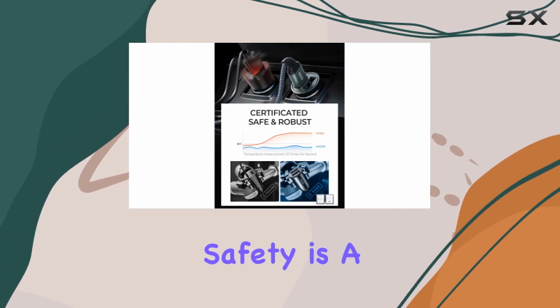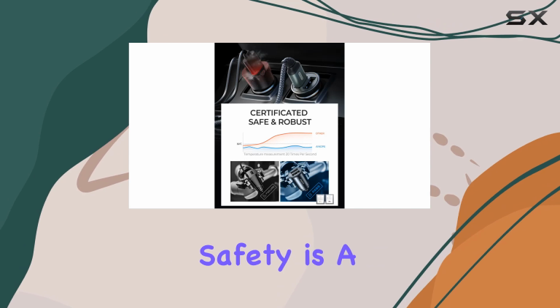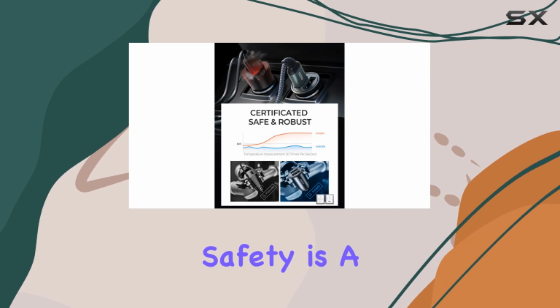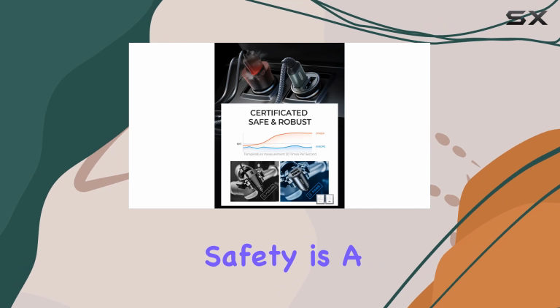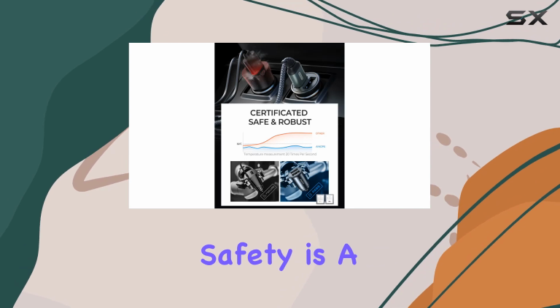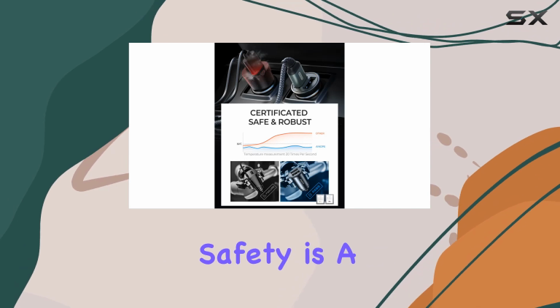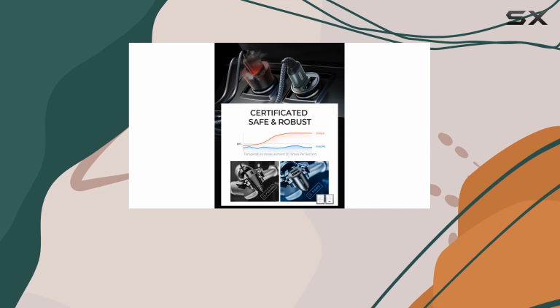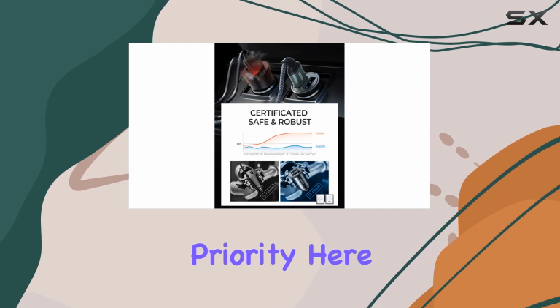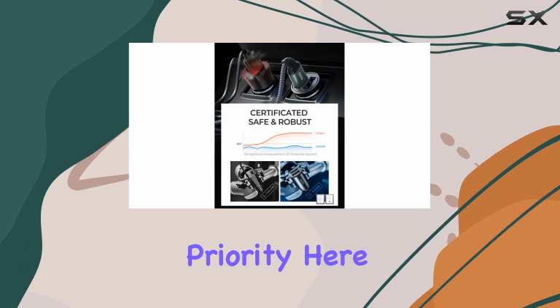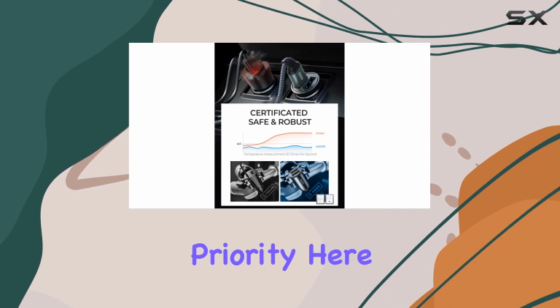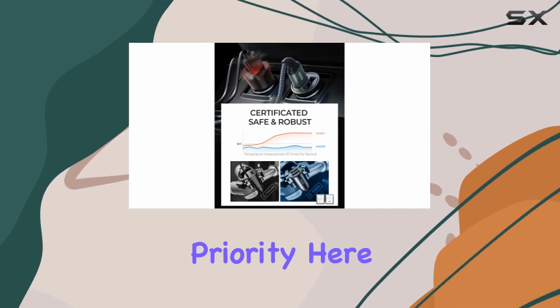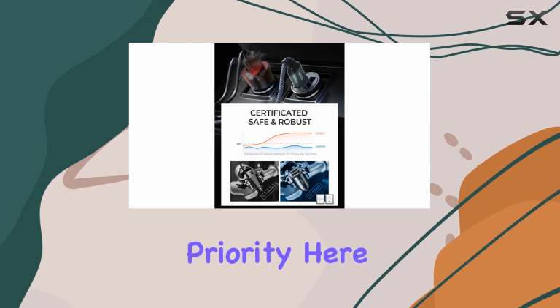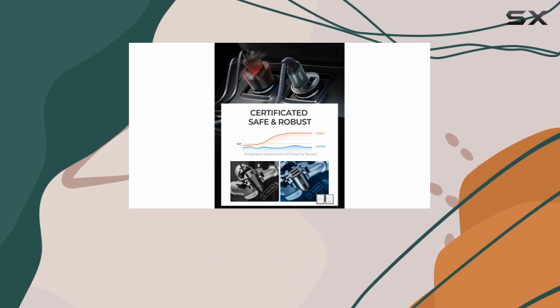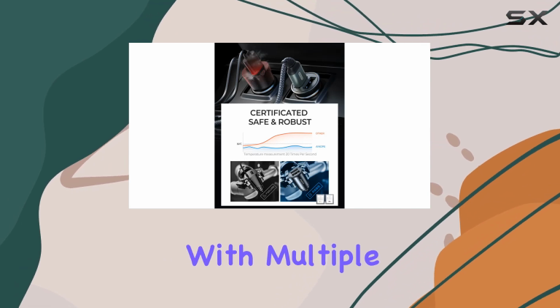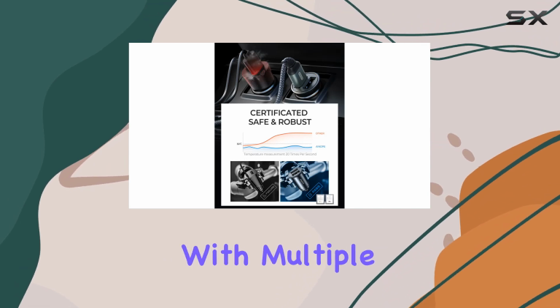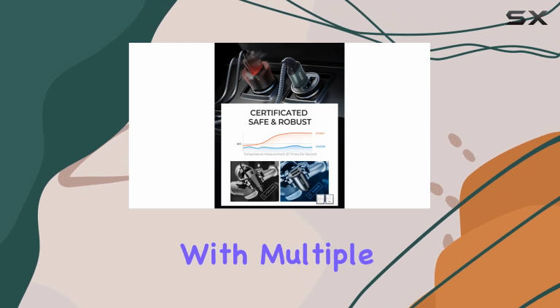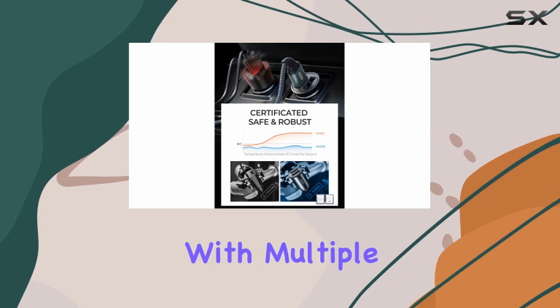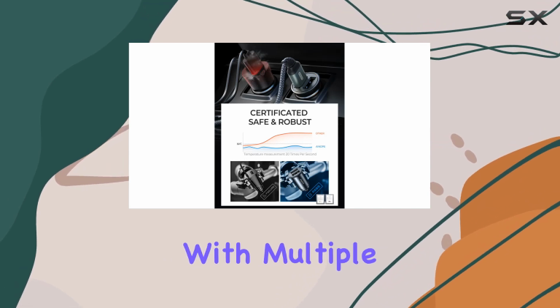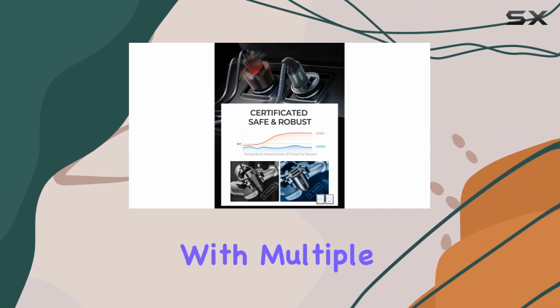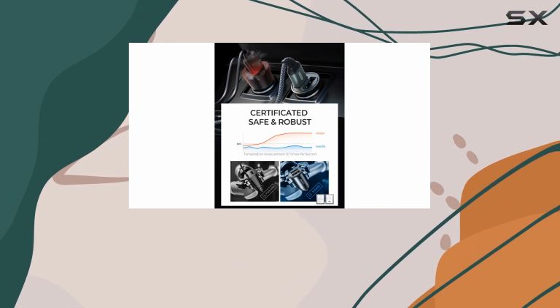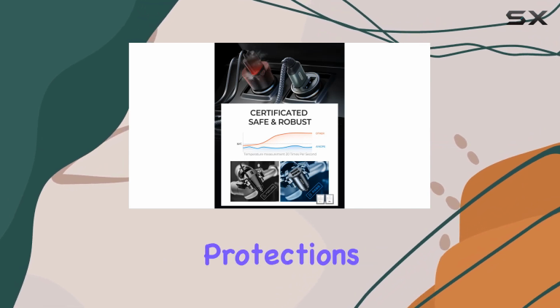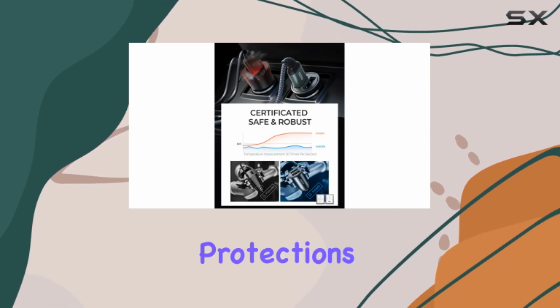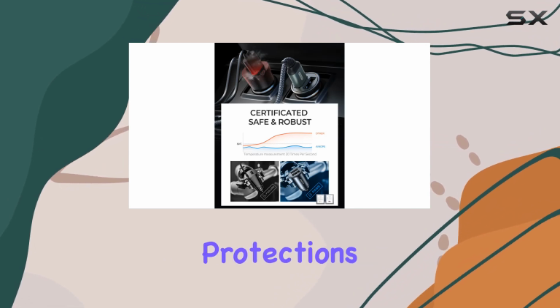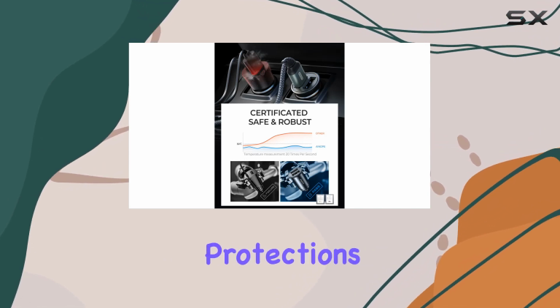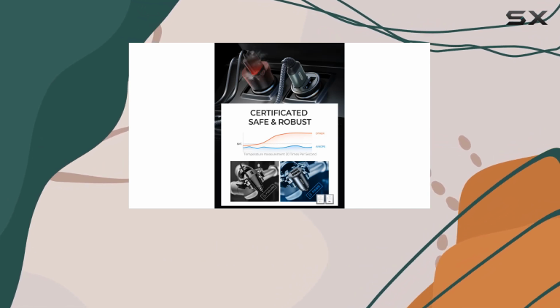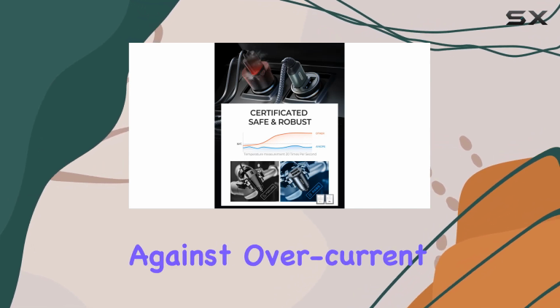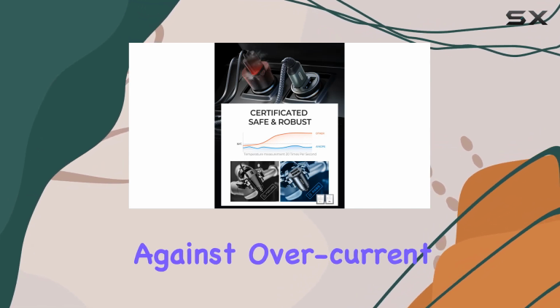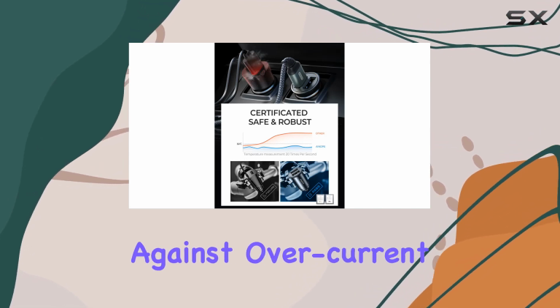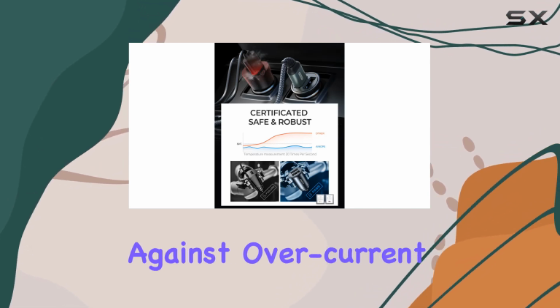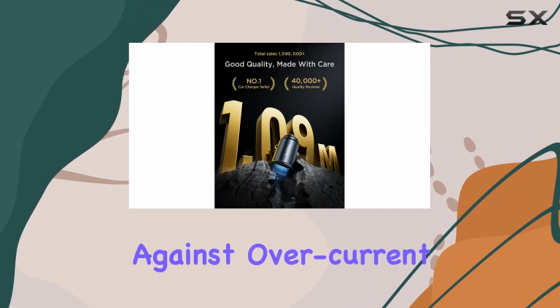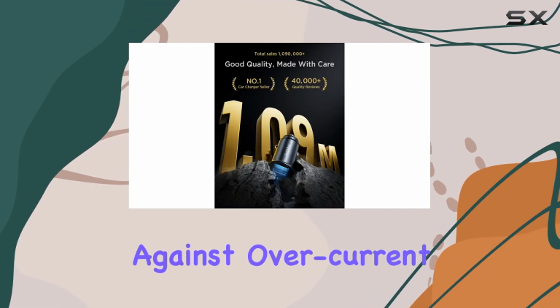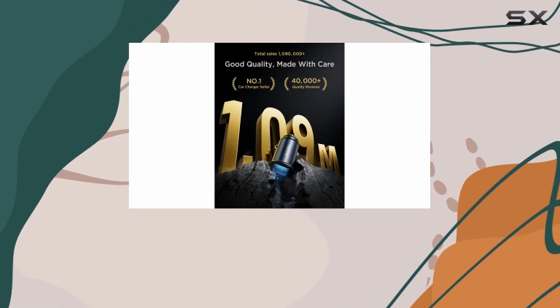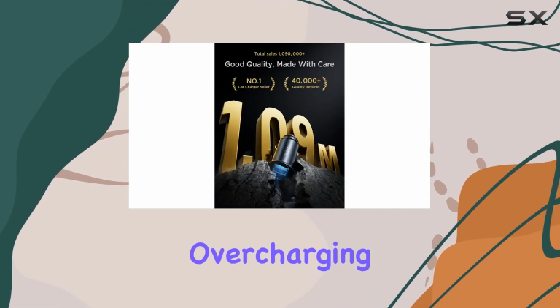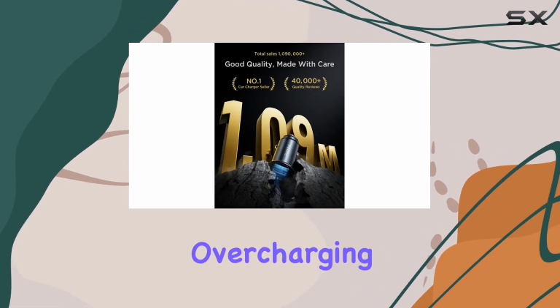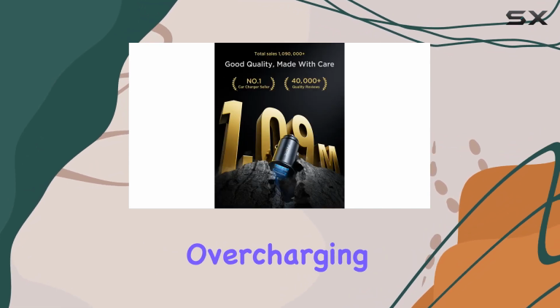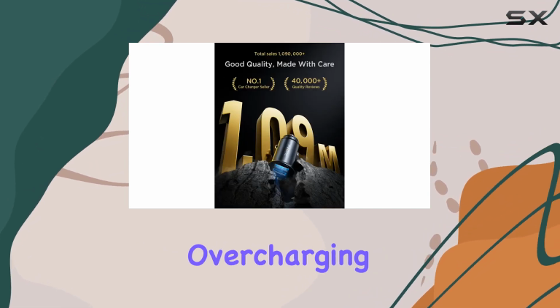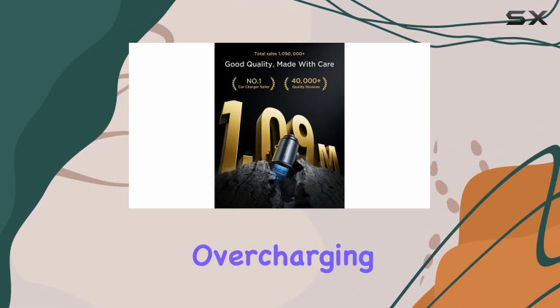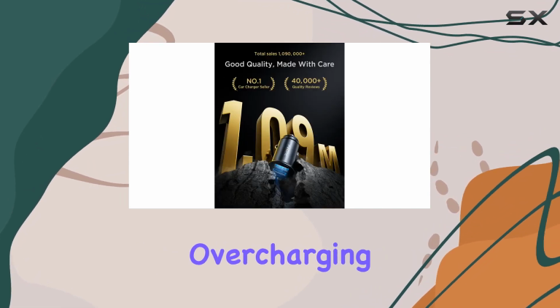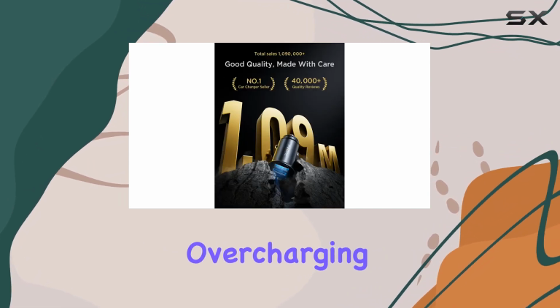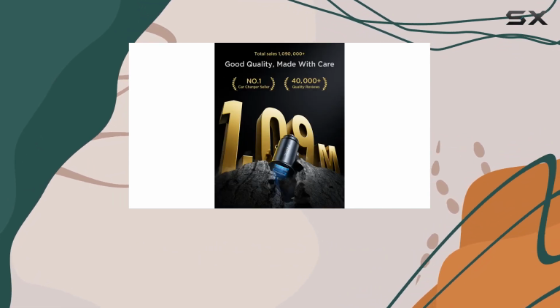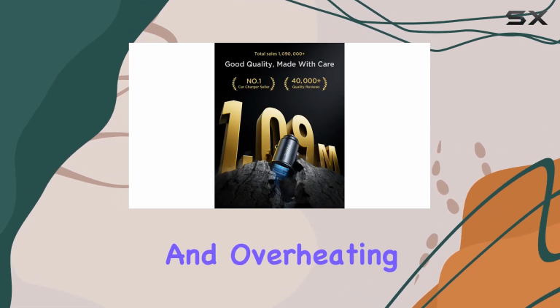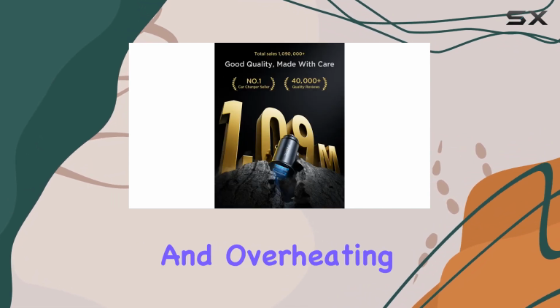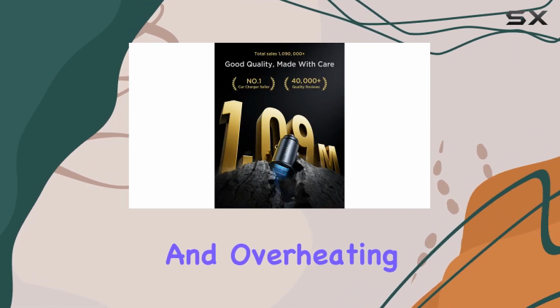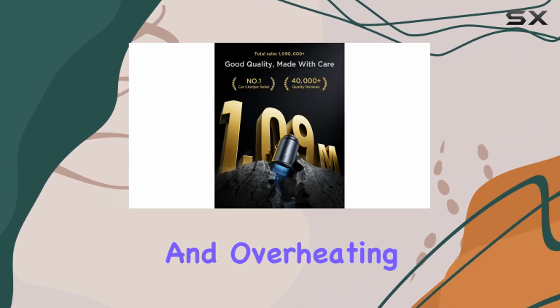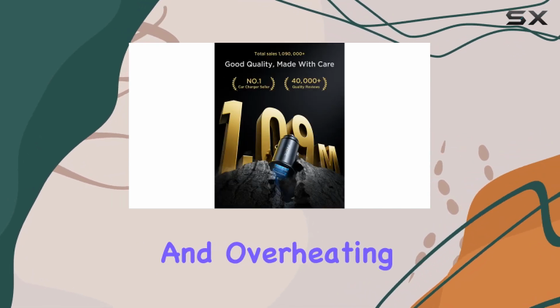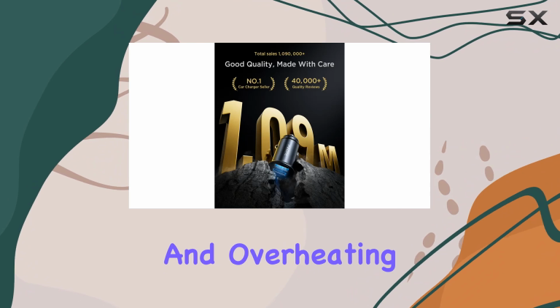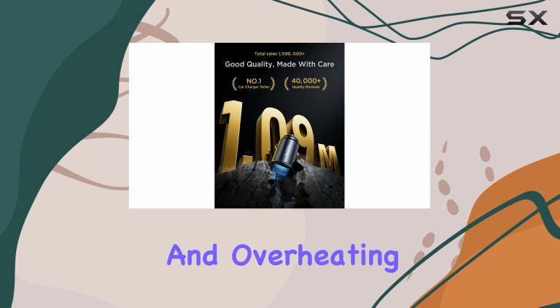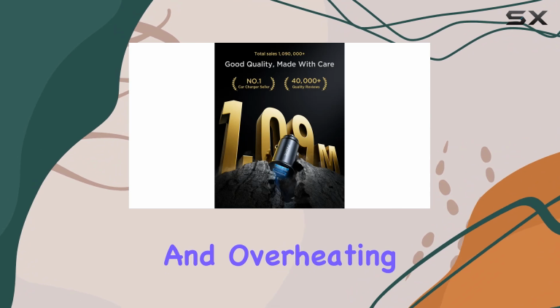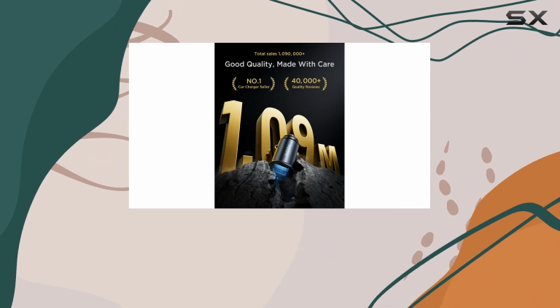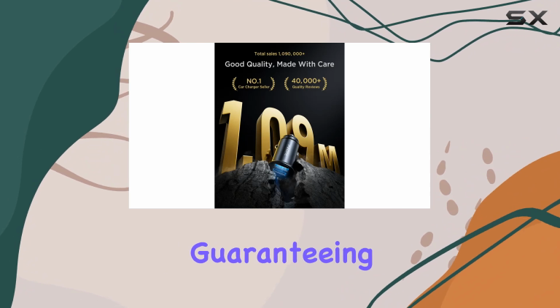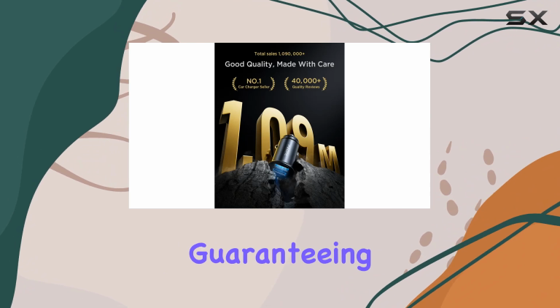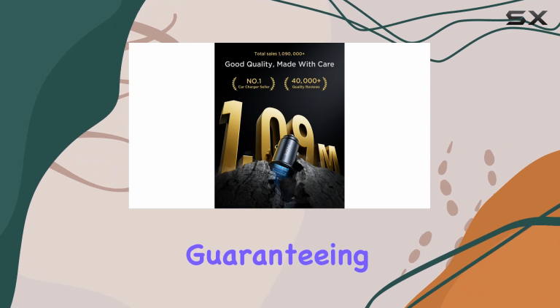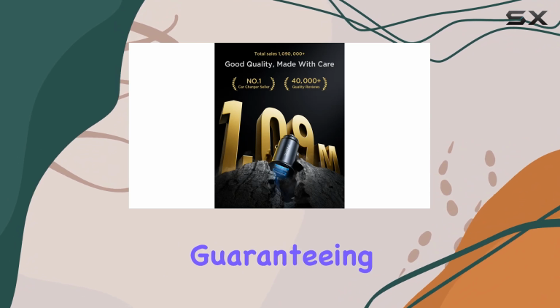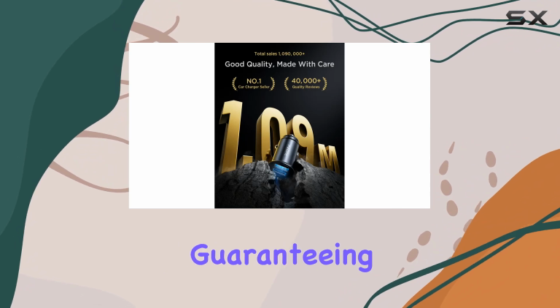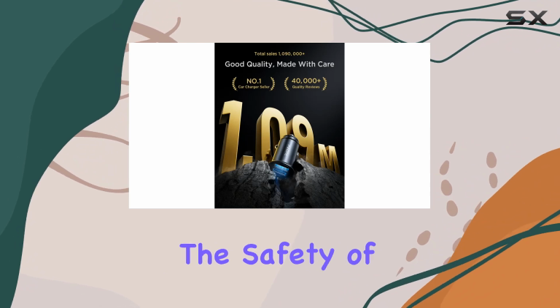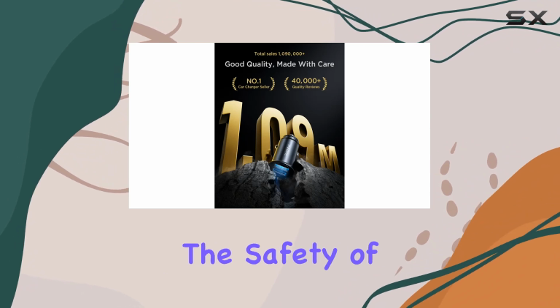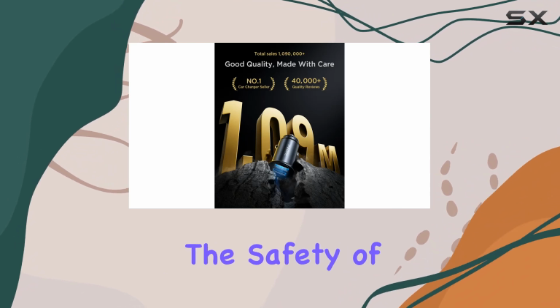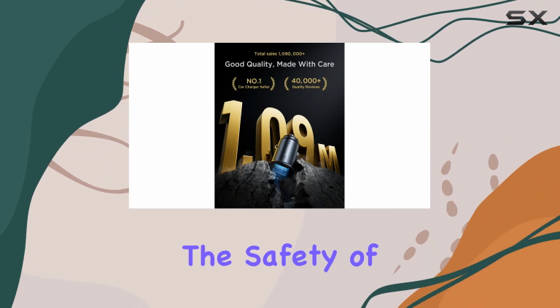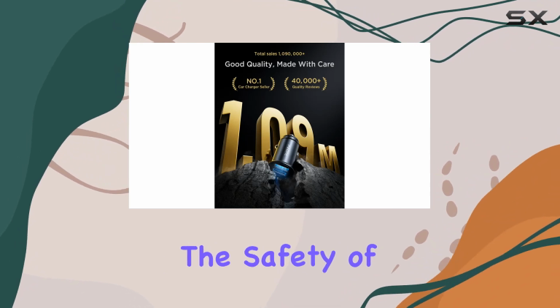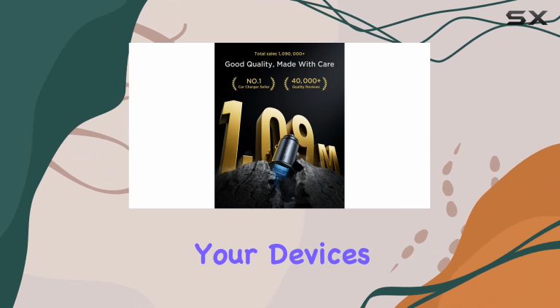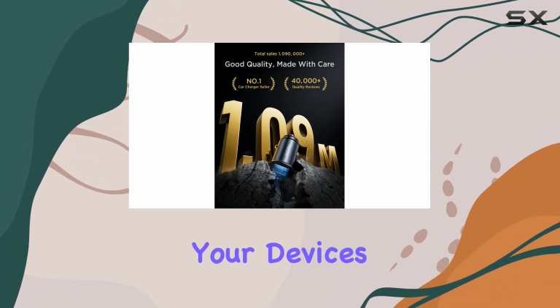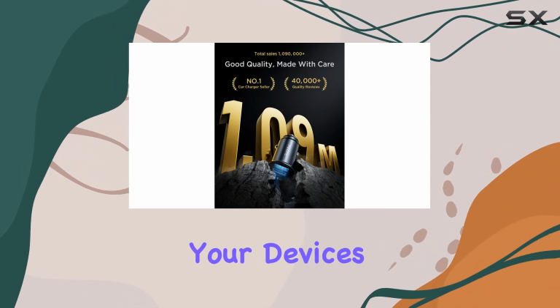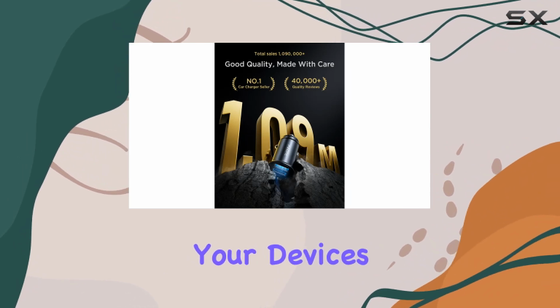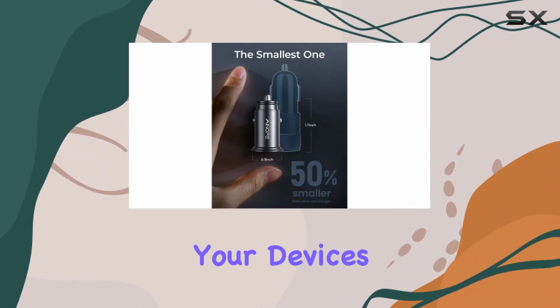Safety is a priority here, with multiple protections against overcurrent, overcharging, and overheating, guaranteeing the safety of your devices.